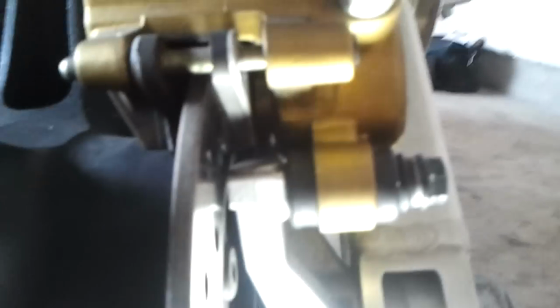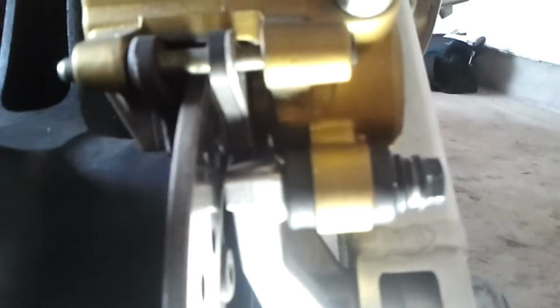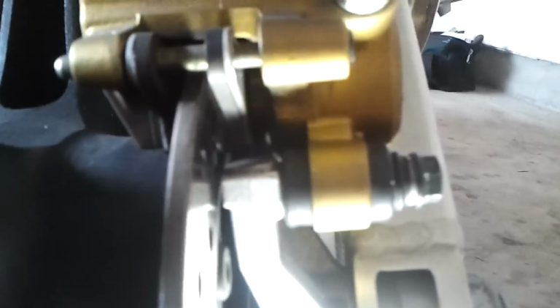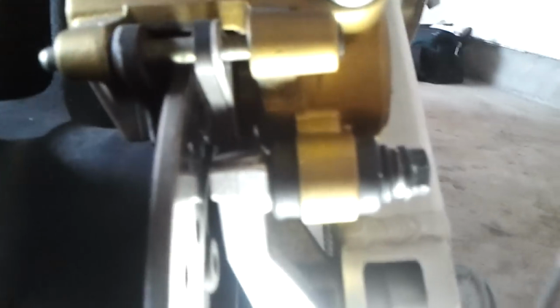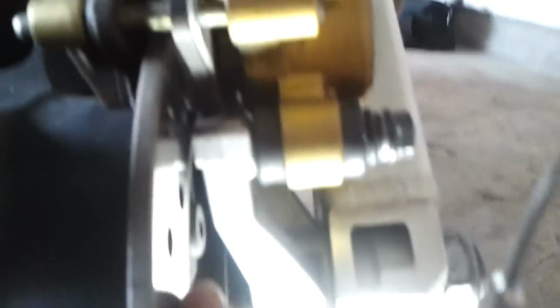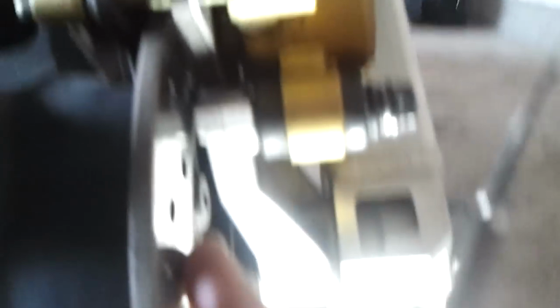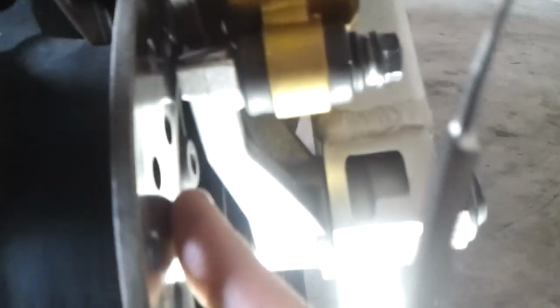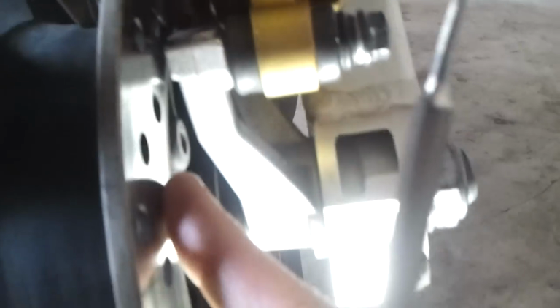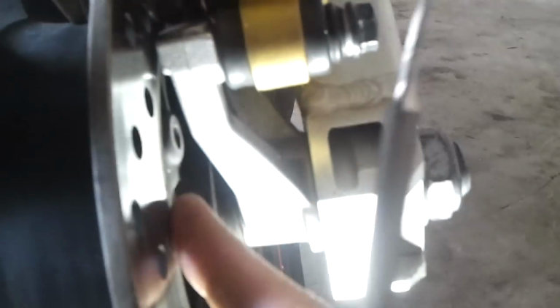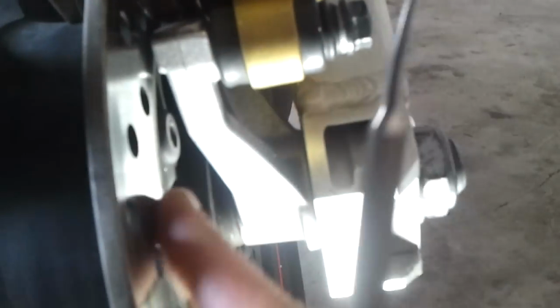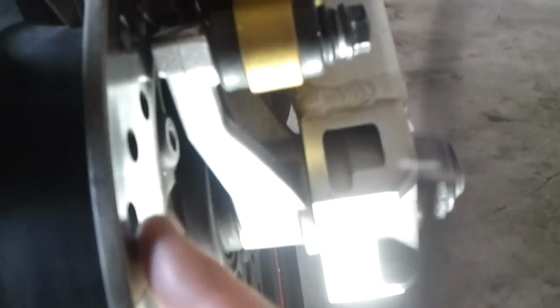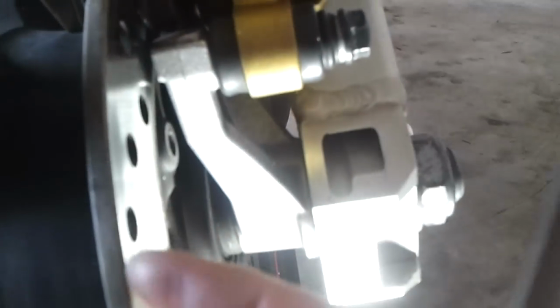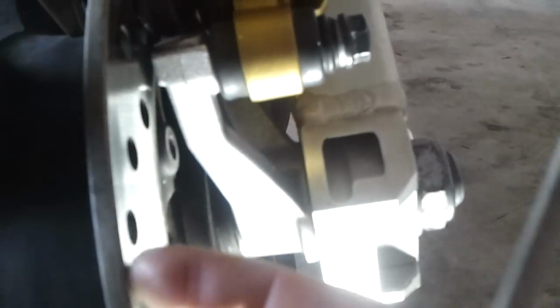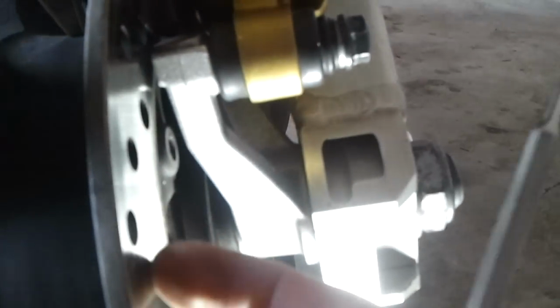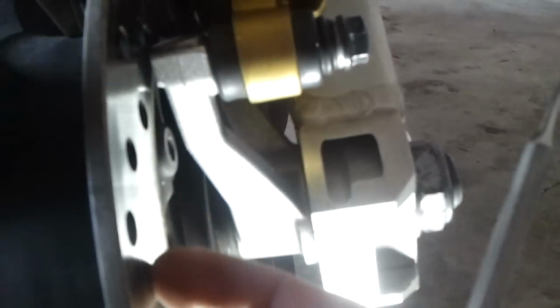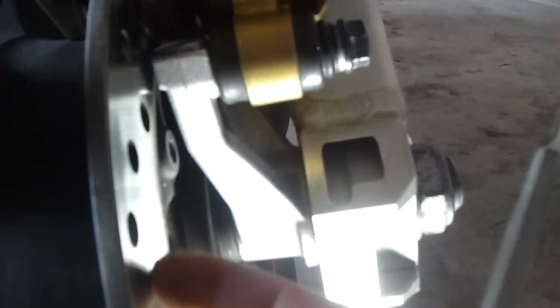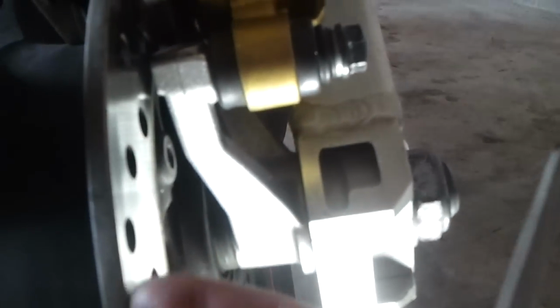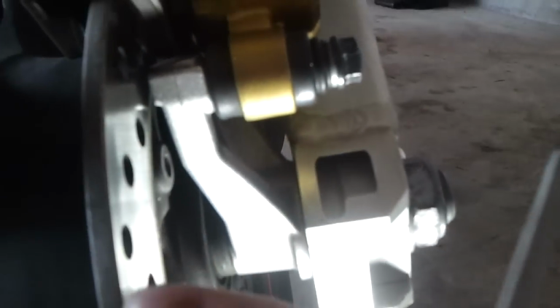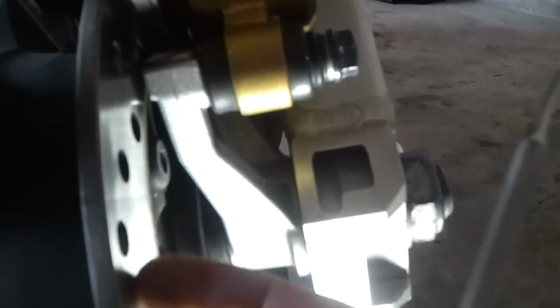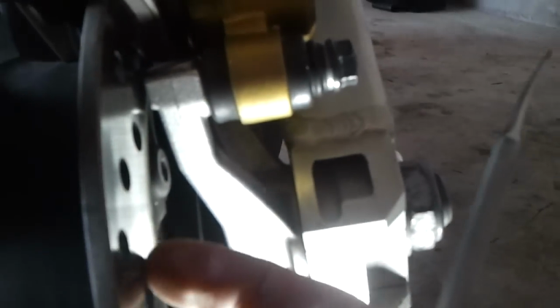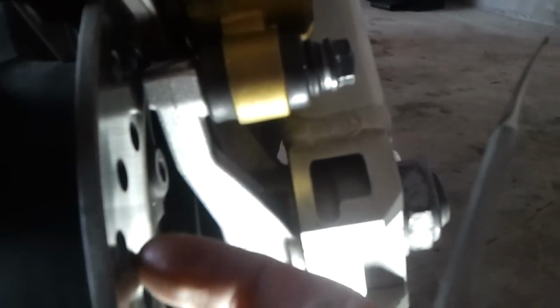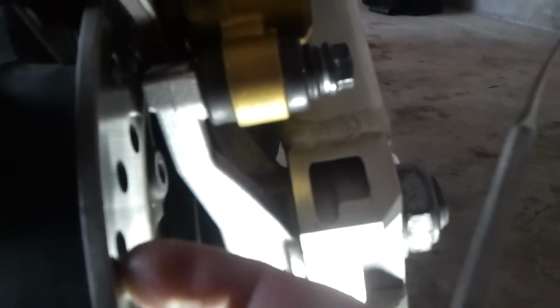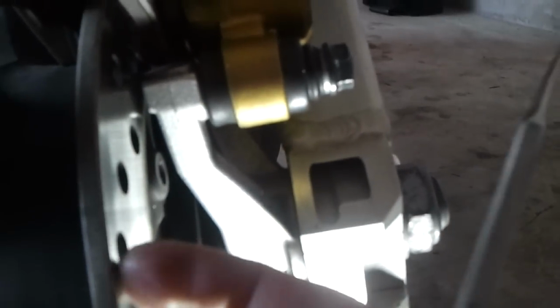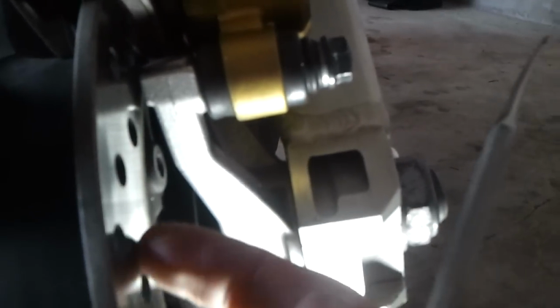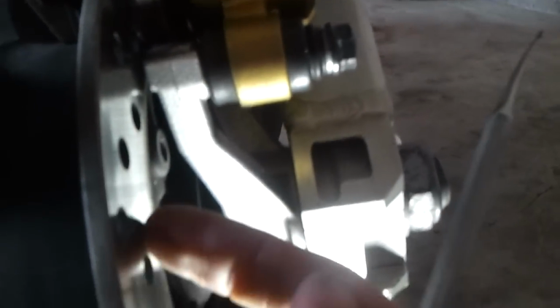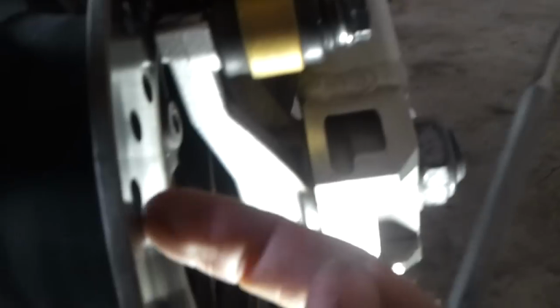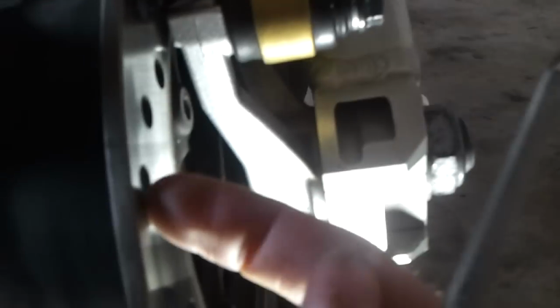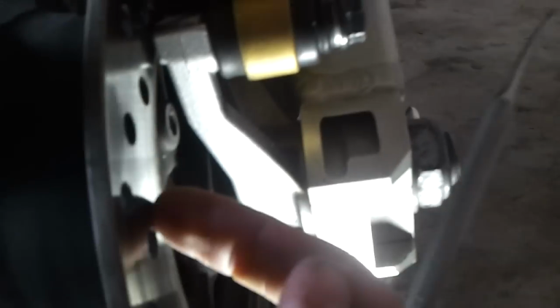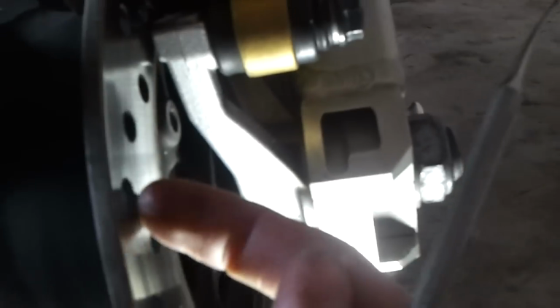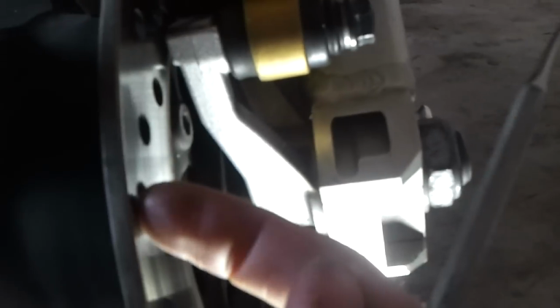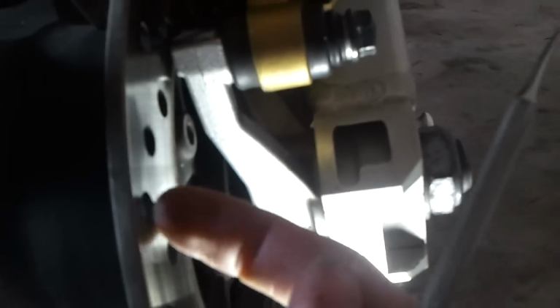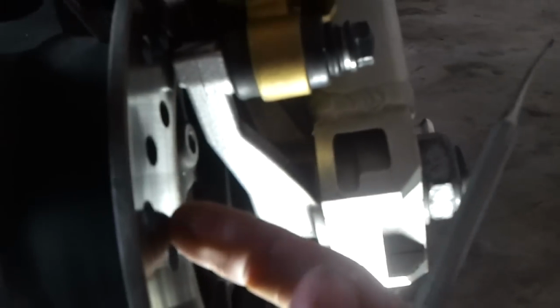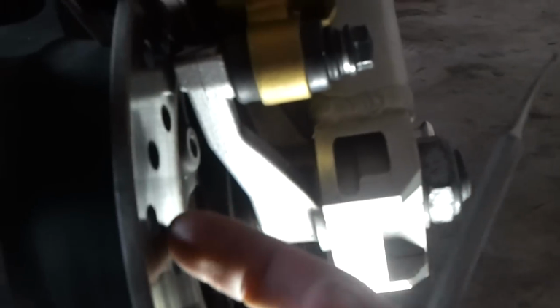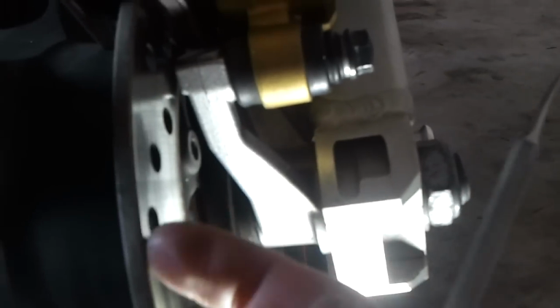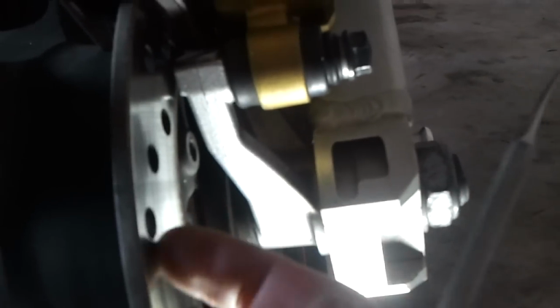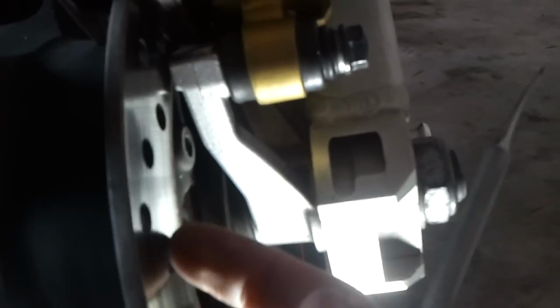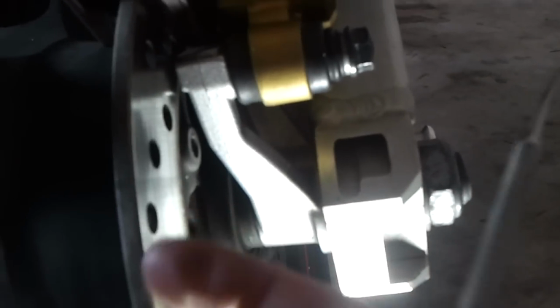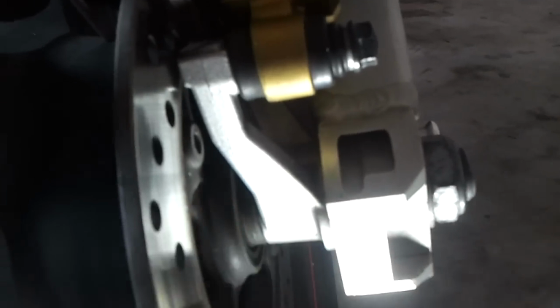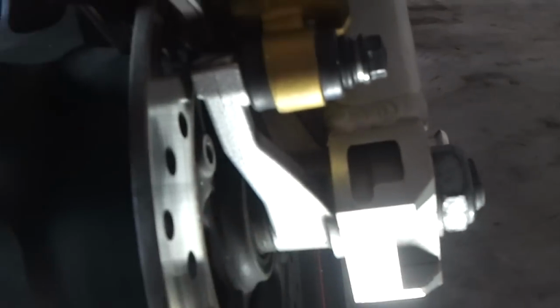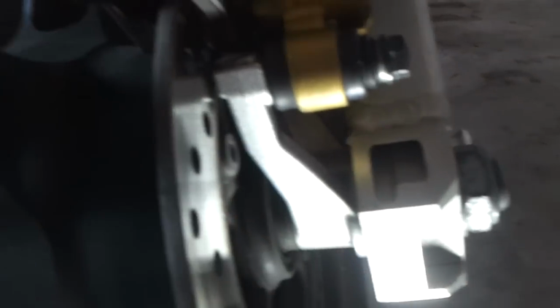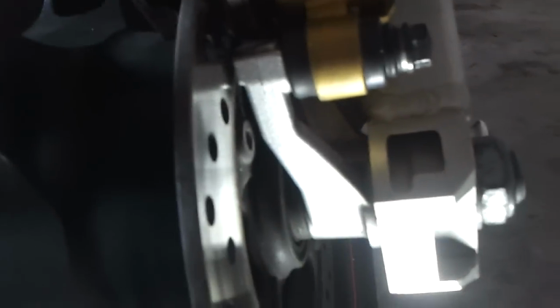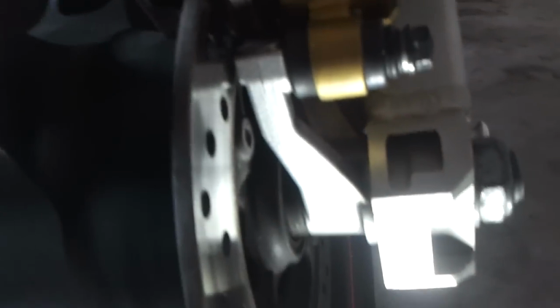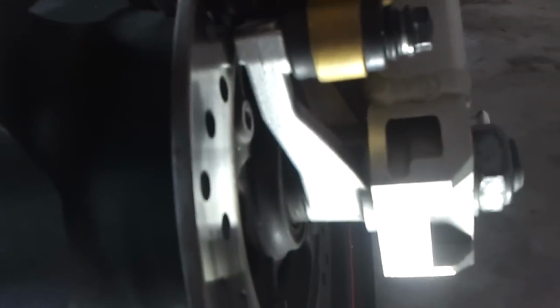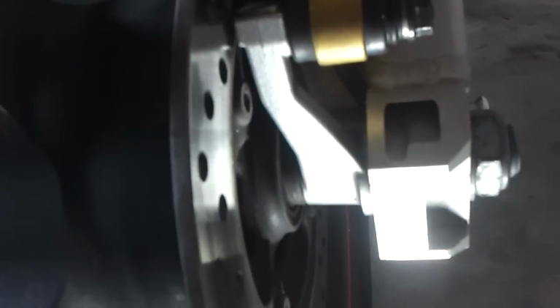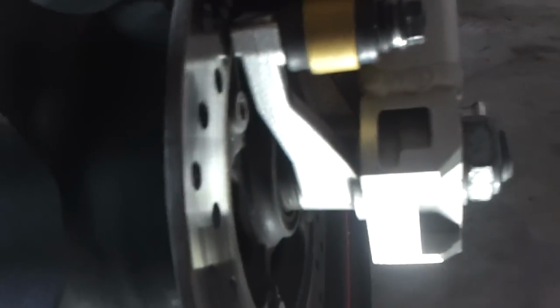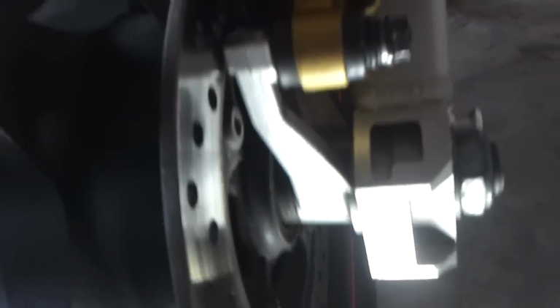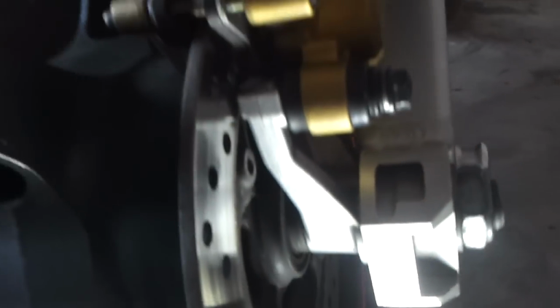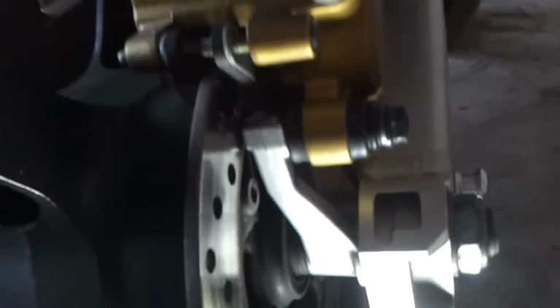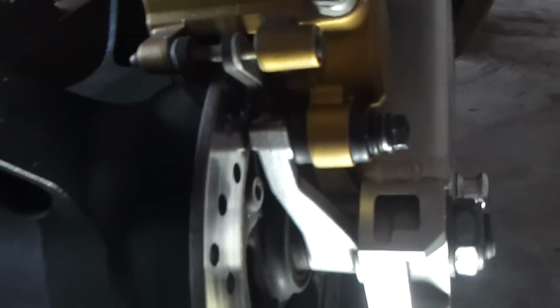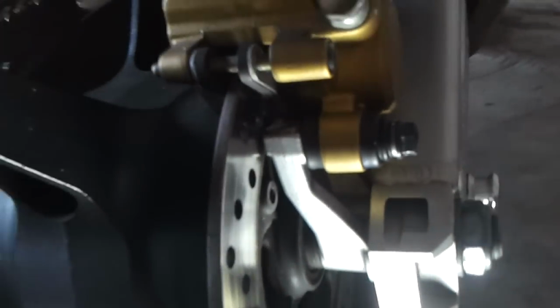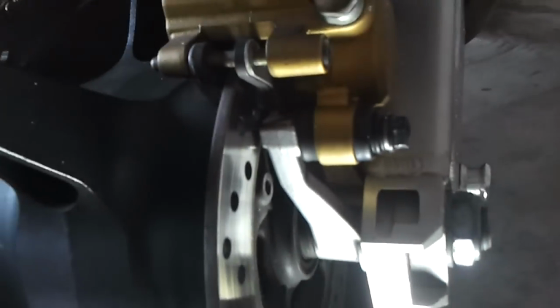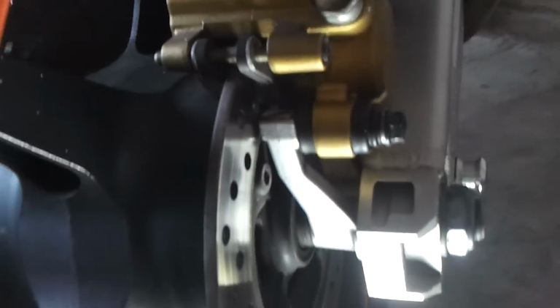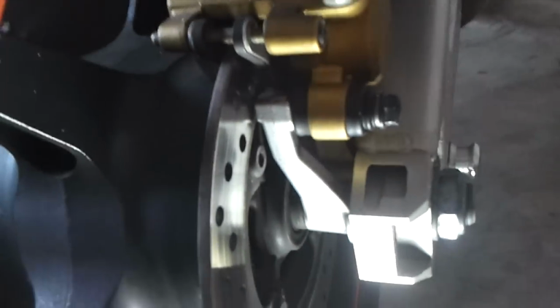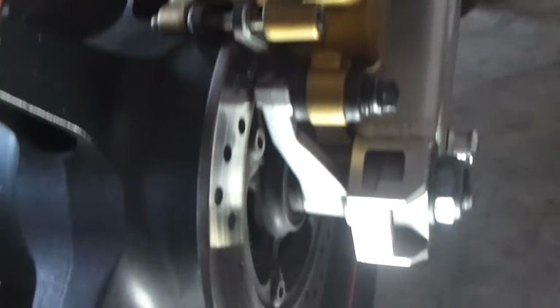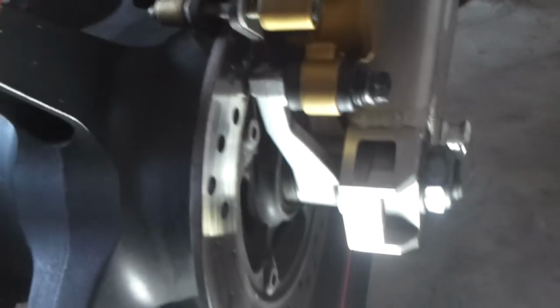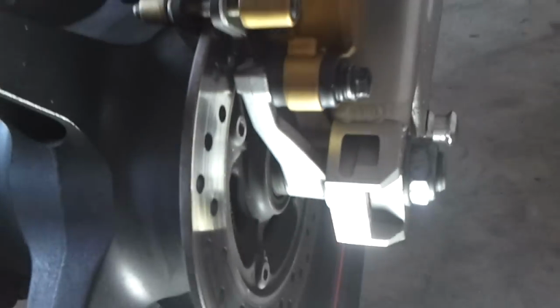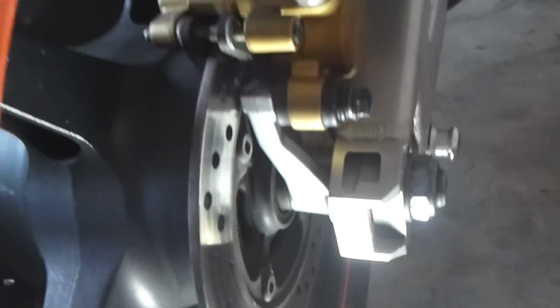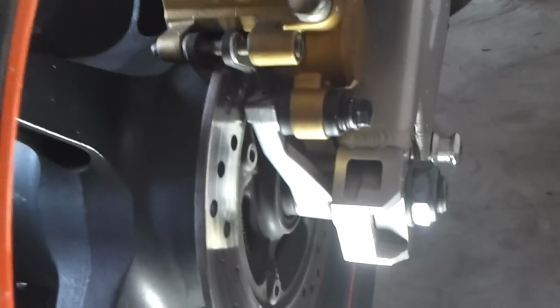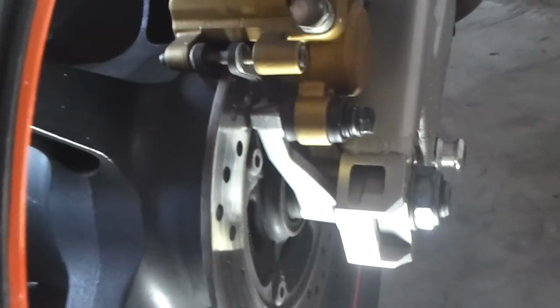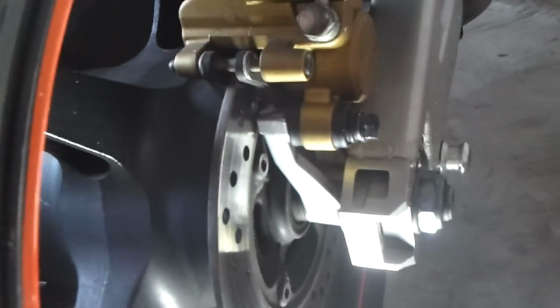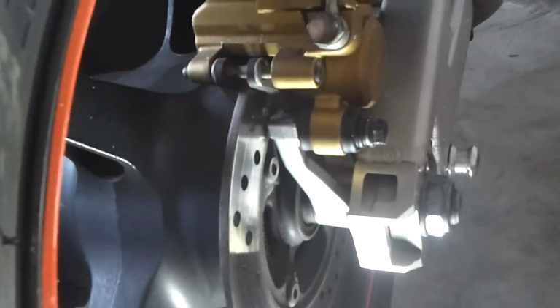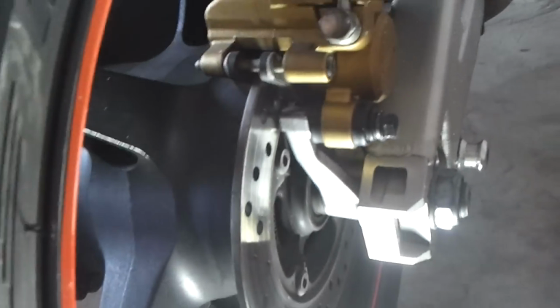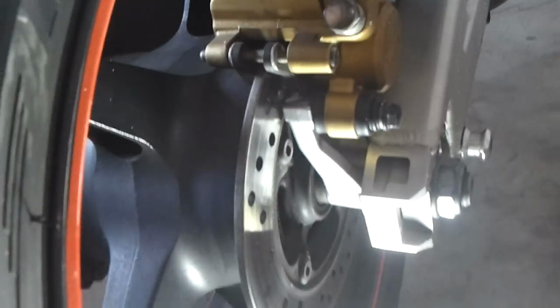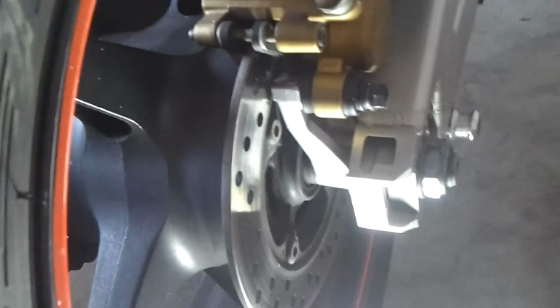You also want to feel for any grooves on the rotor. If it's grooved, you need to replace the rotor — you can't turn it like a car.